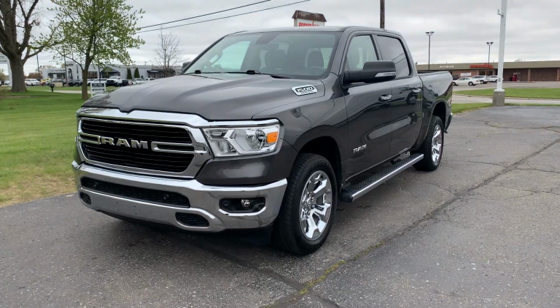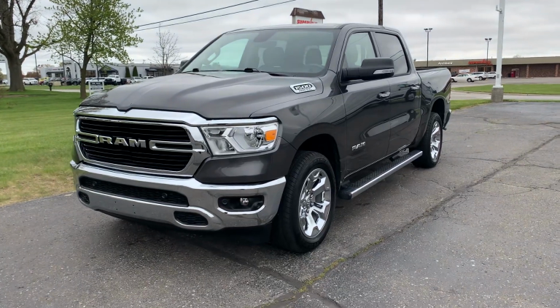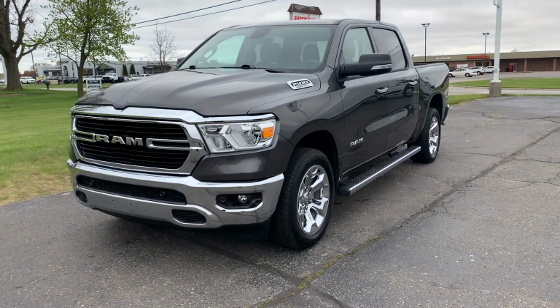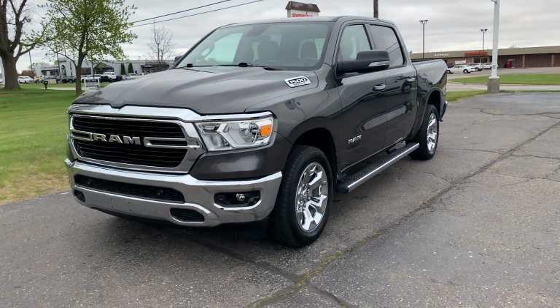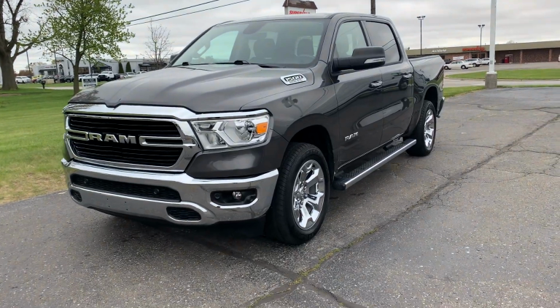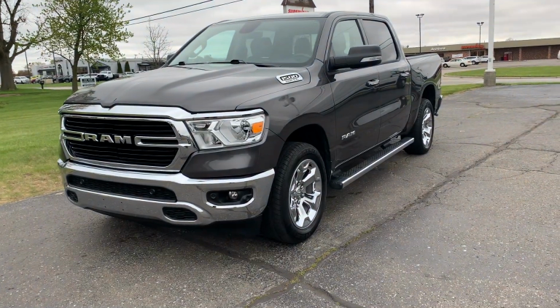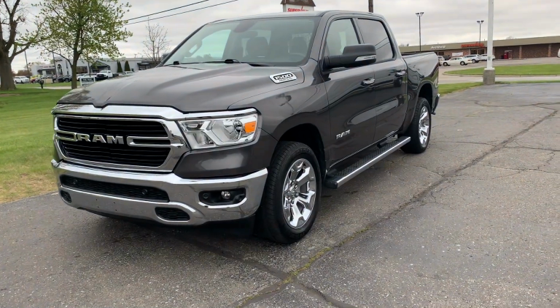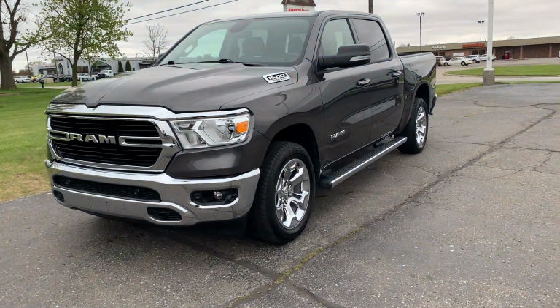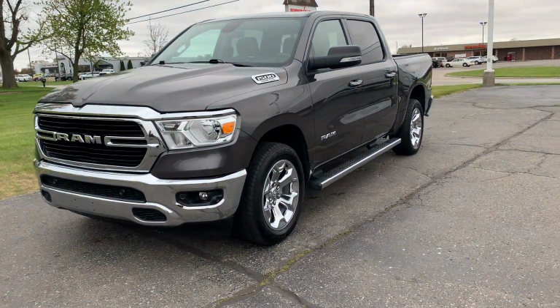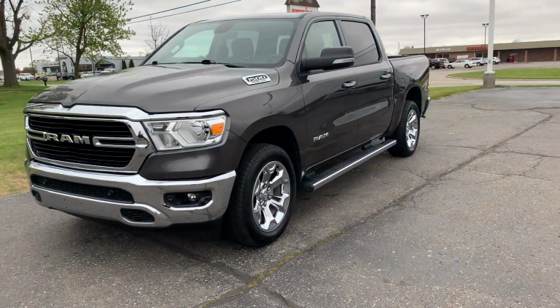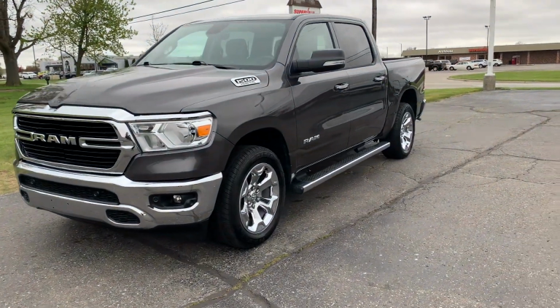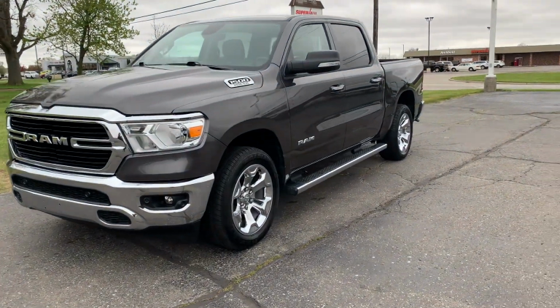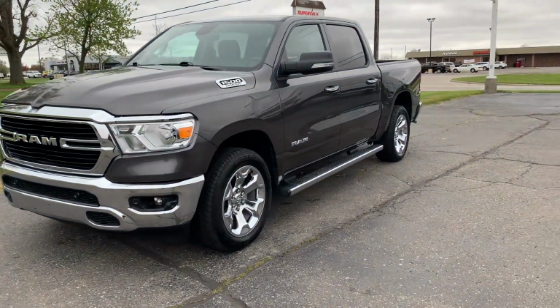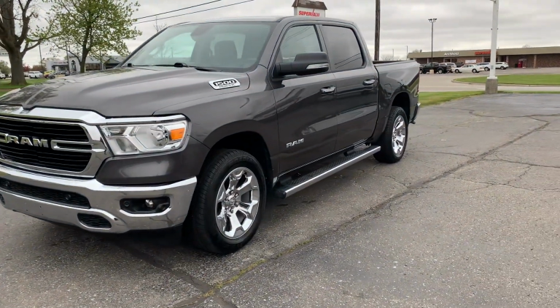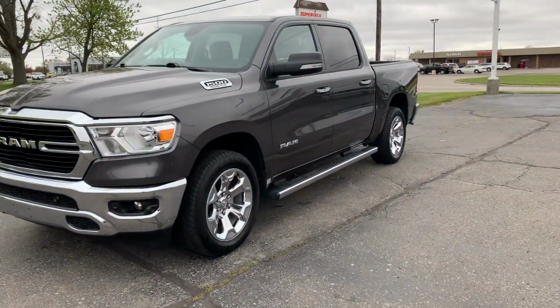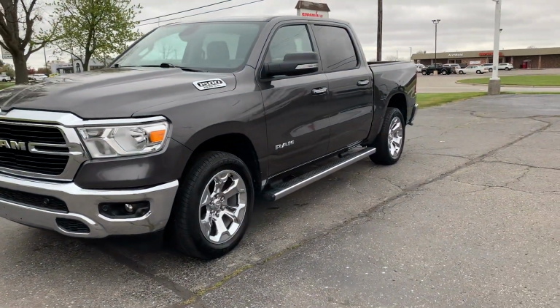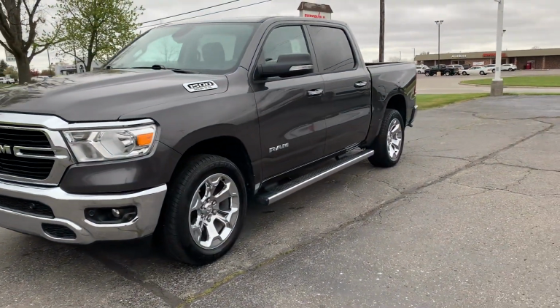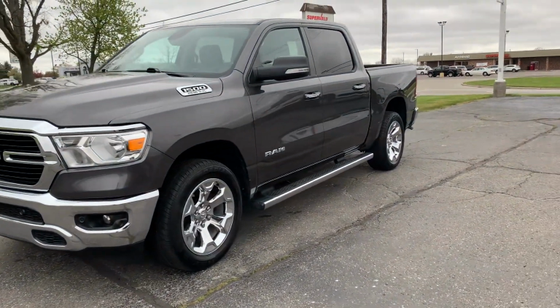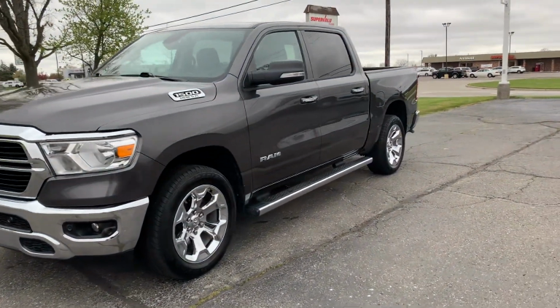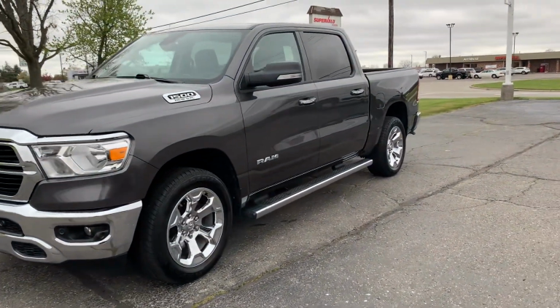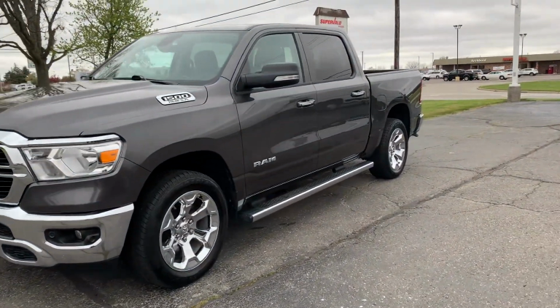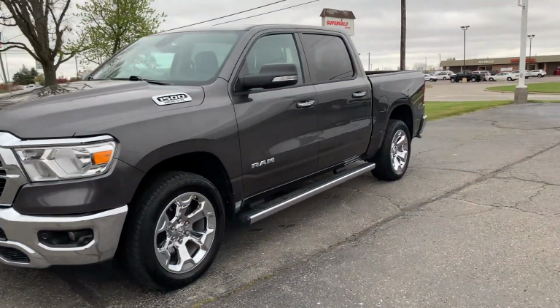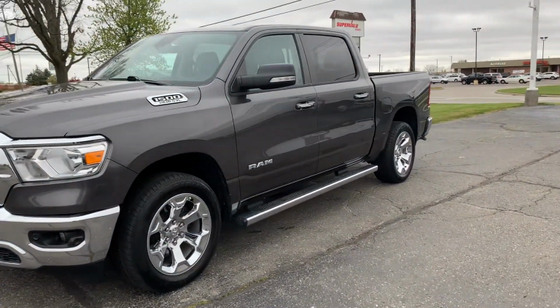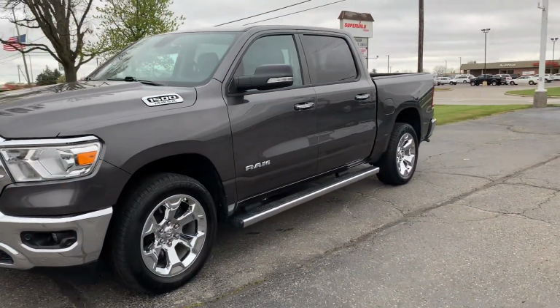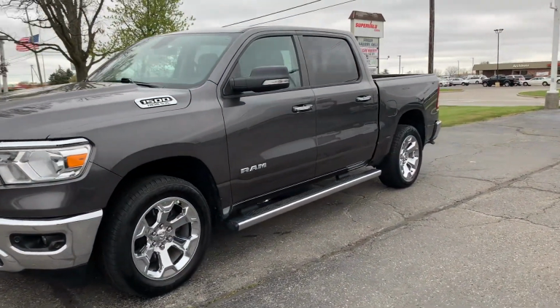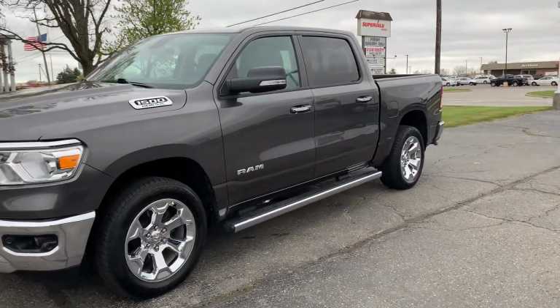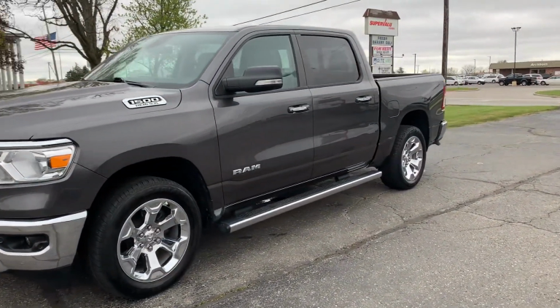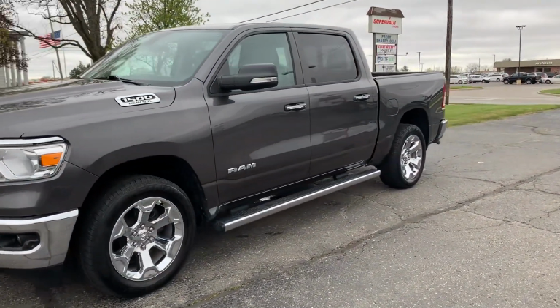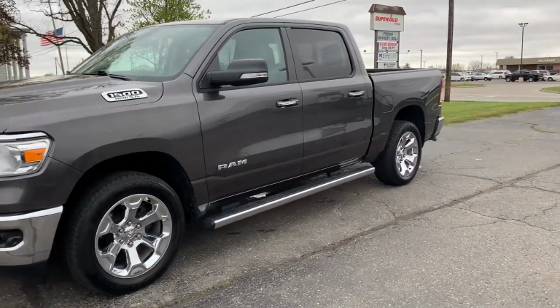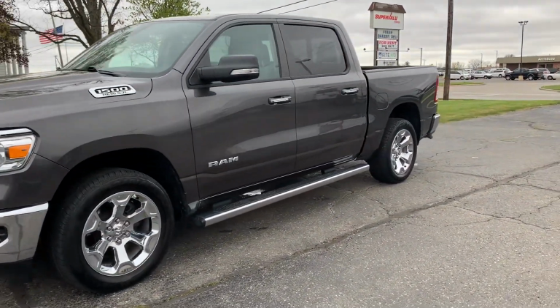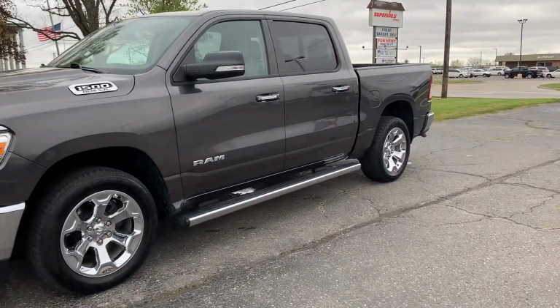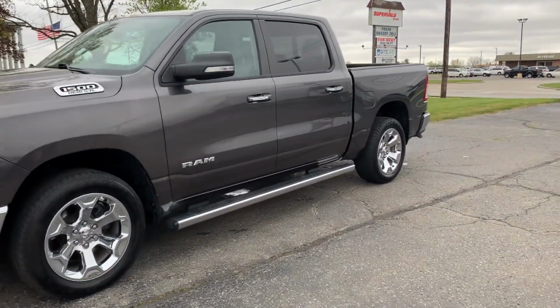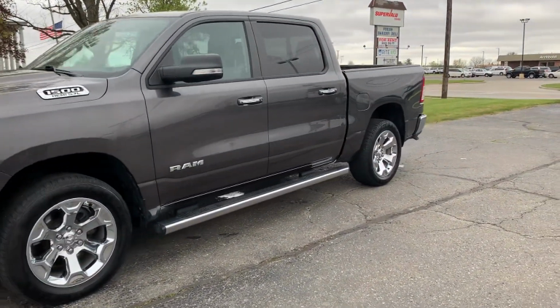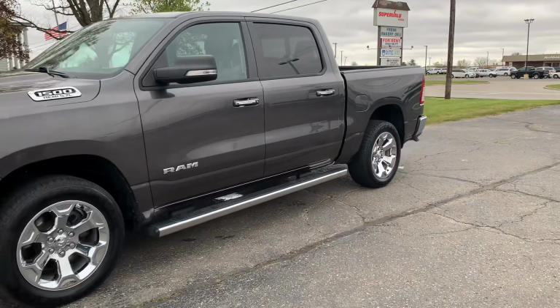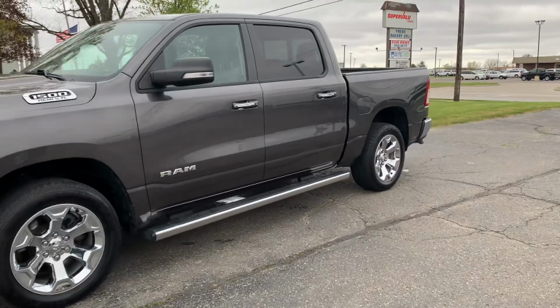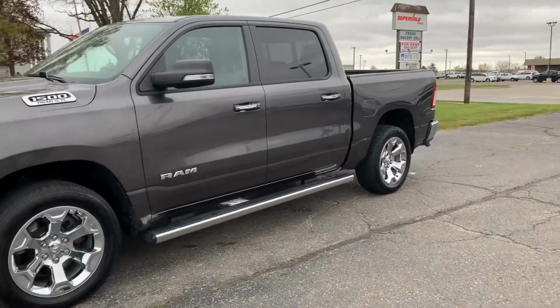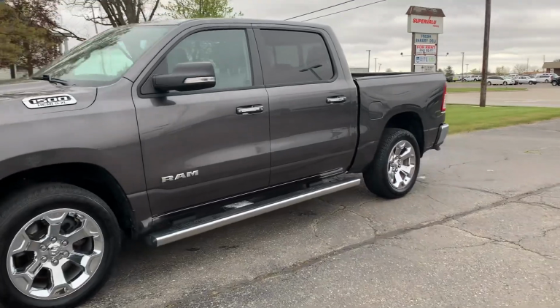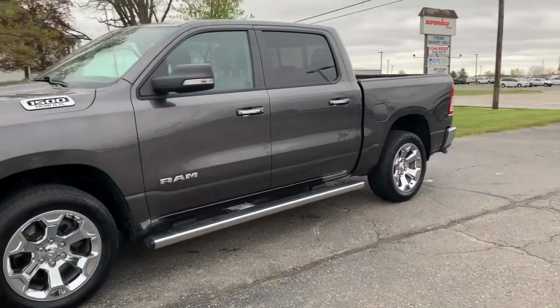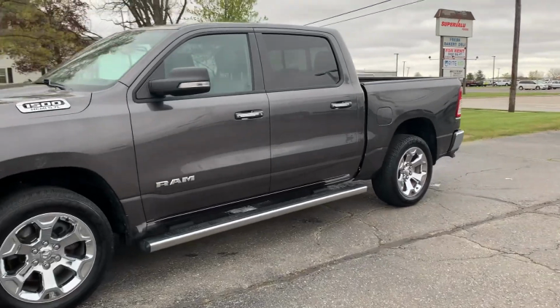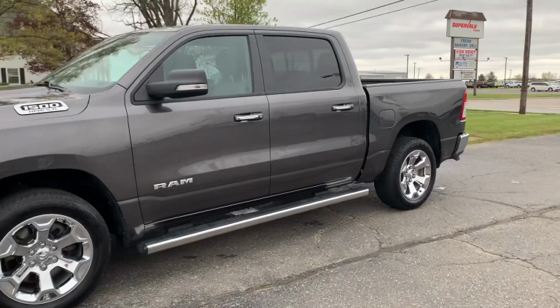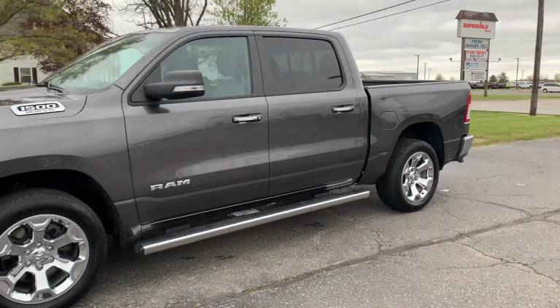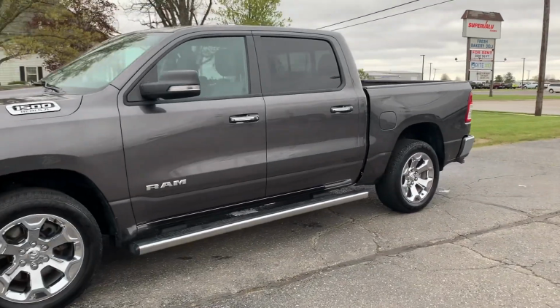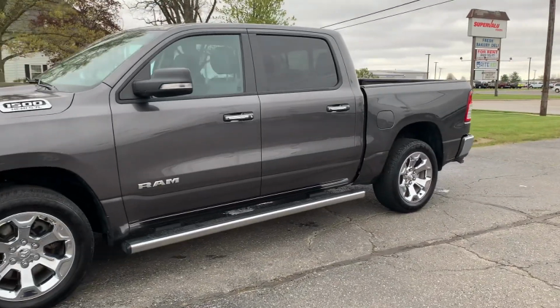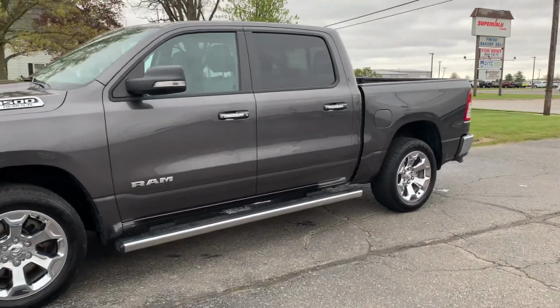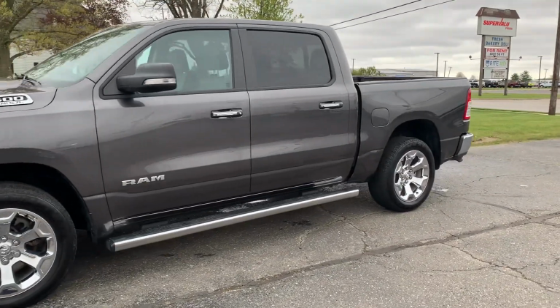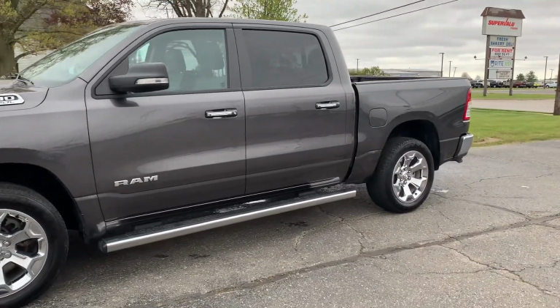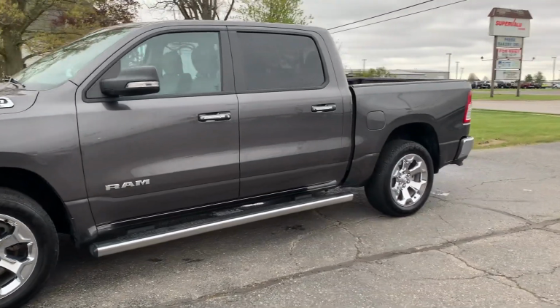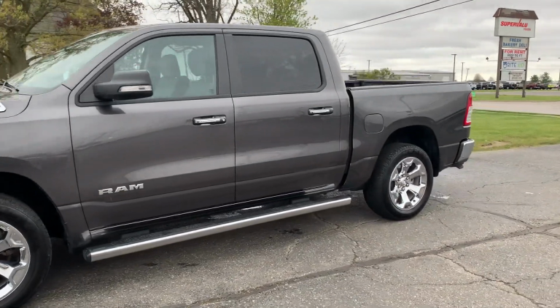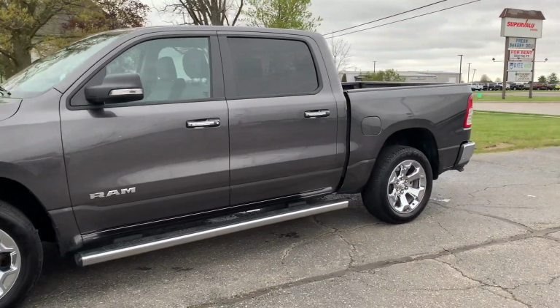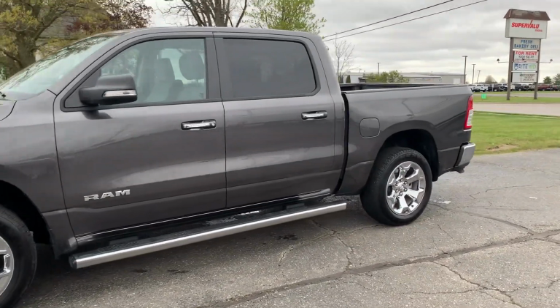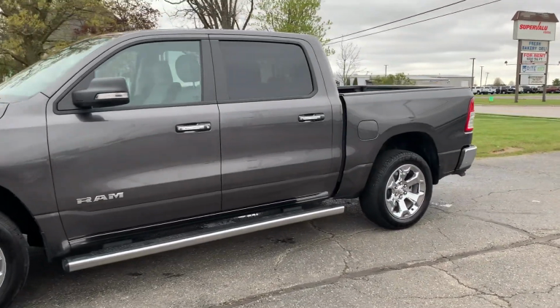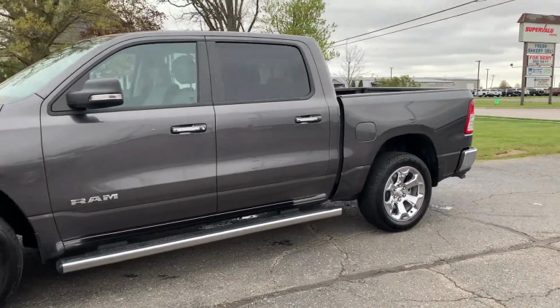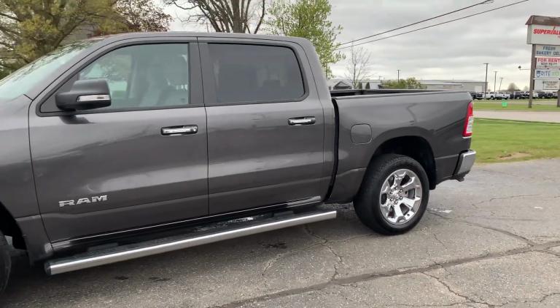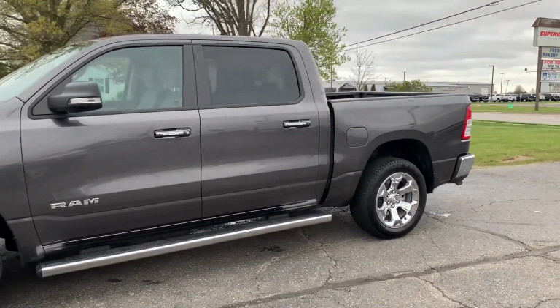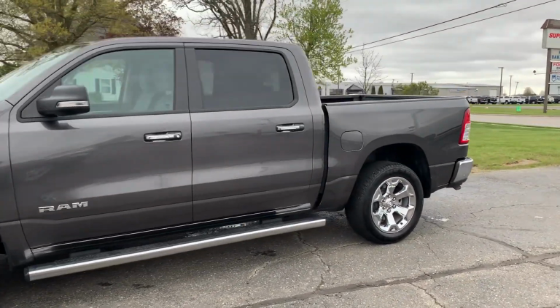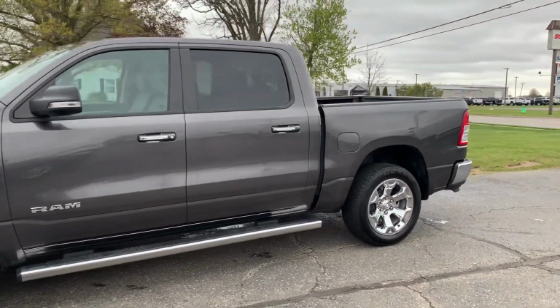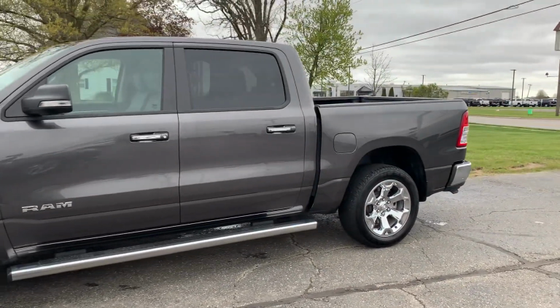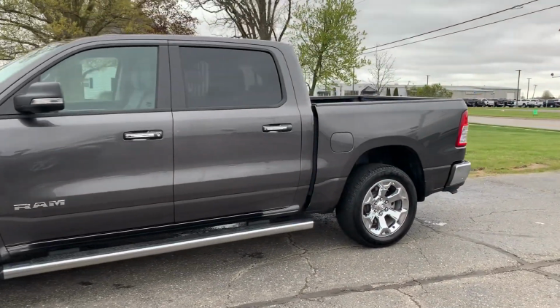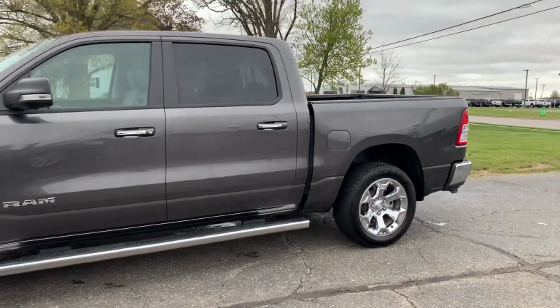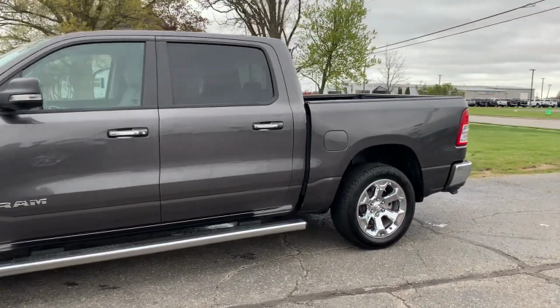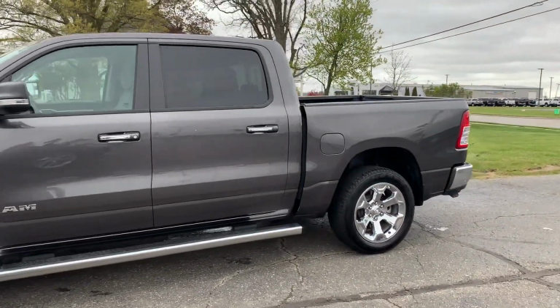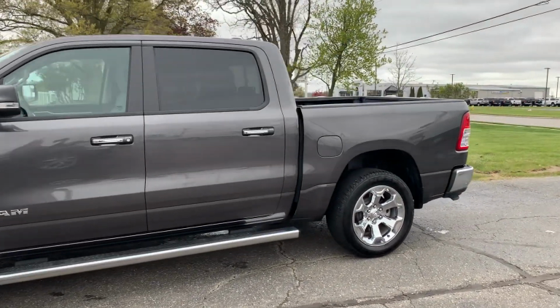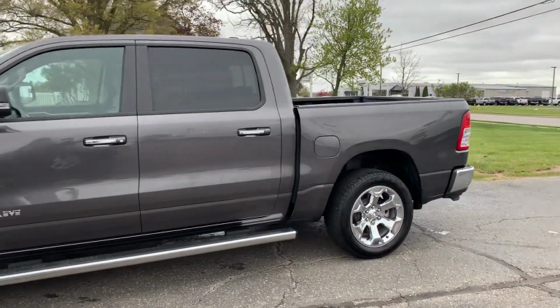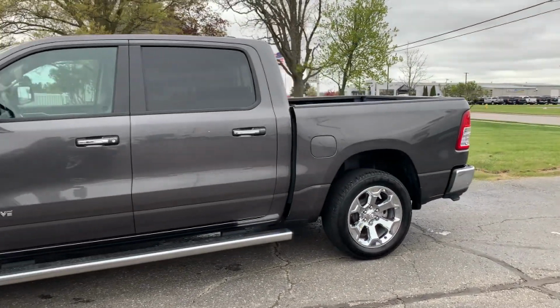Angel here with Terri Henrich Chrysler, going to take you on a quick walk-around of this 2020 Ram 1500.